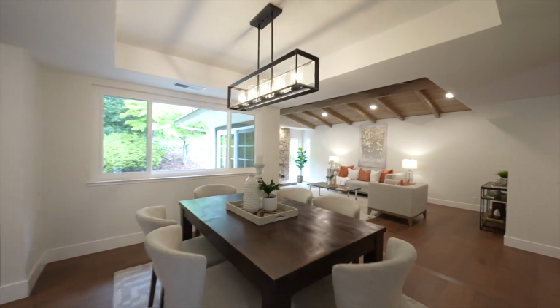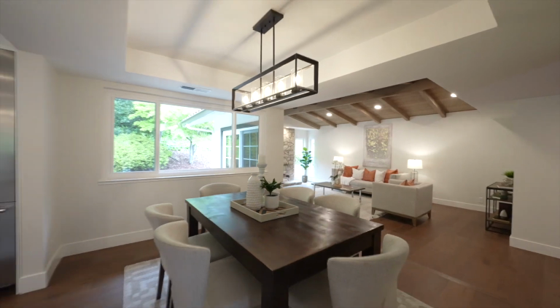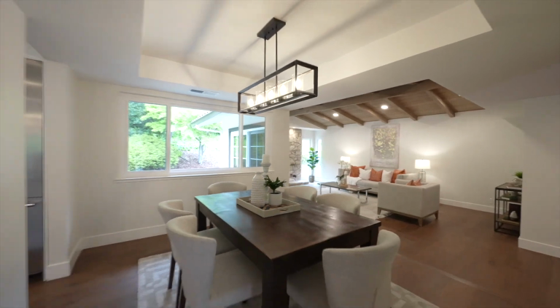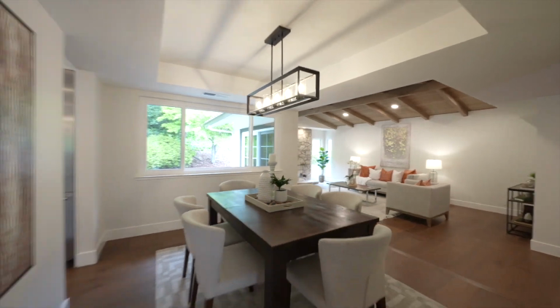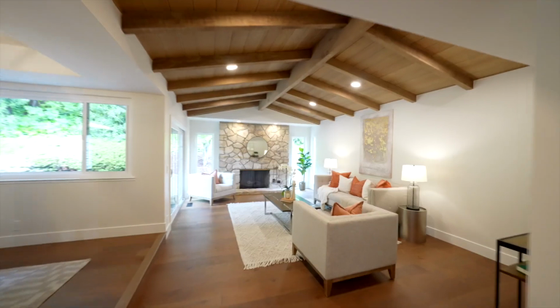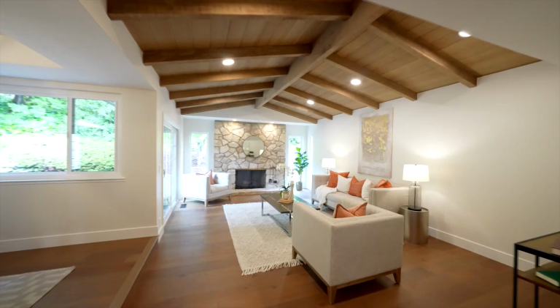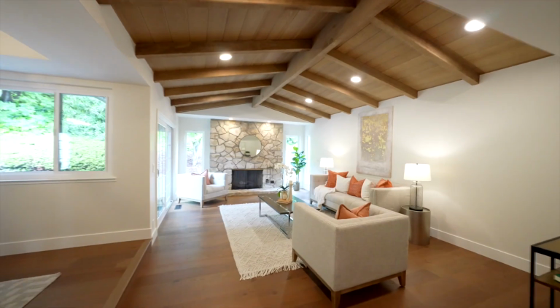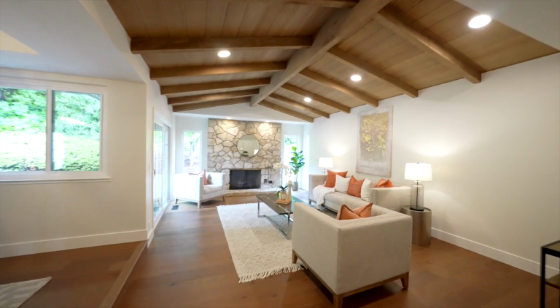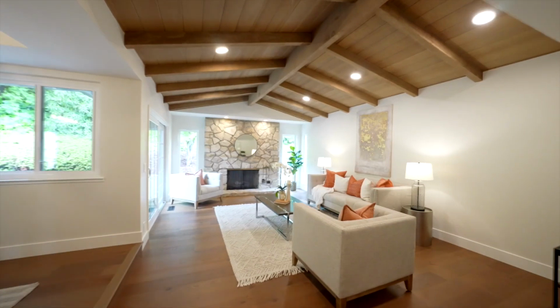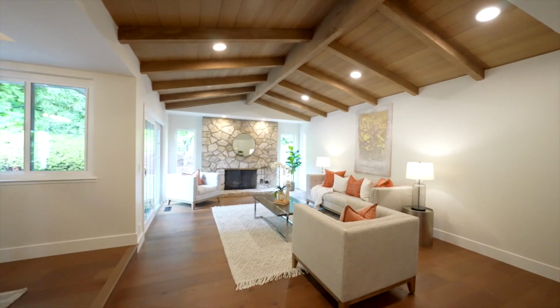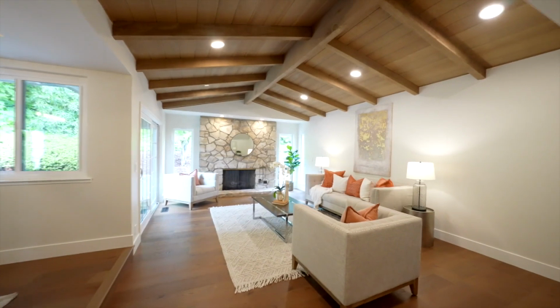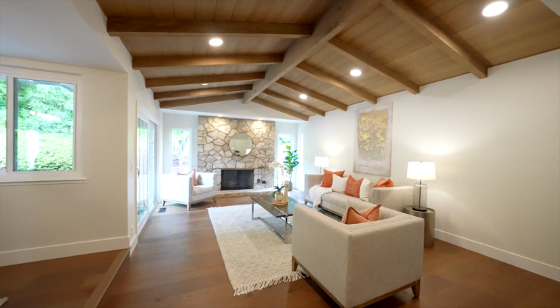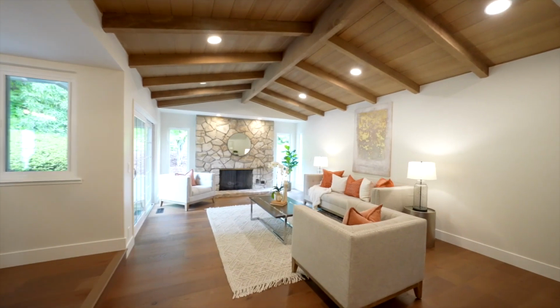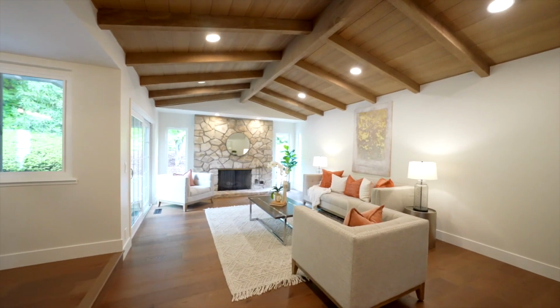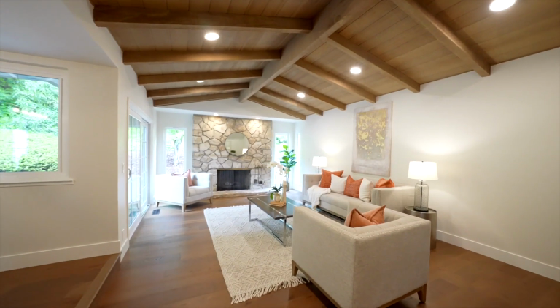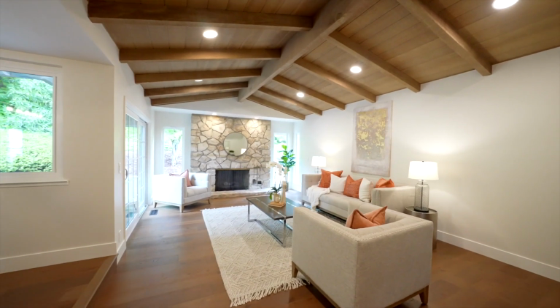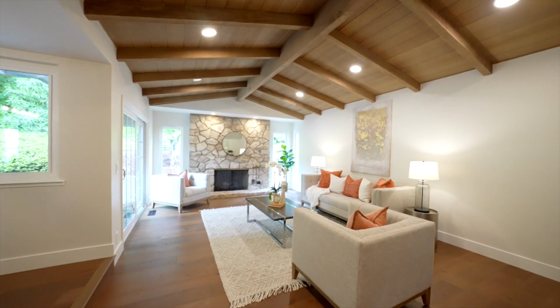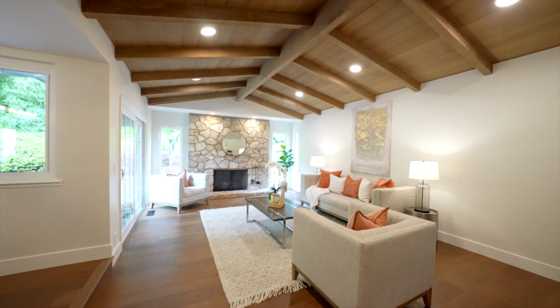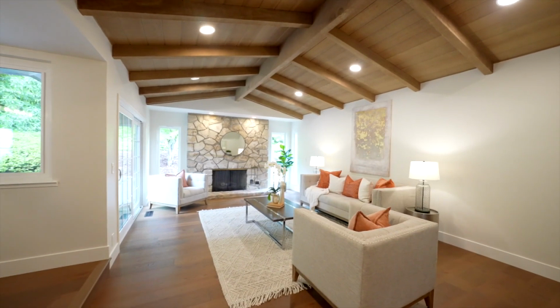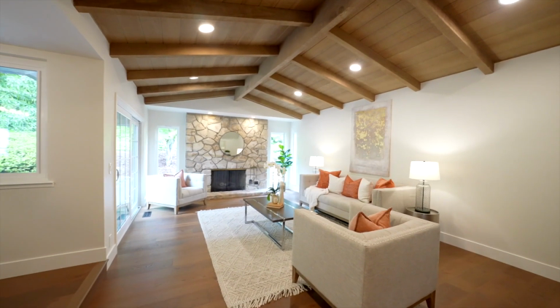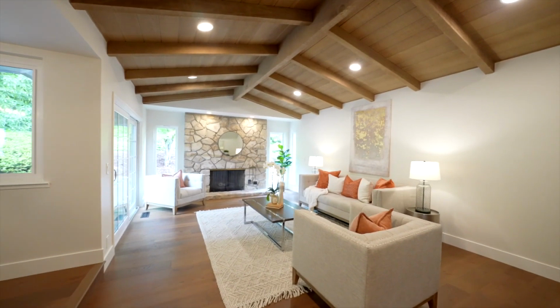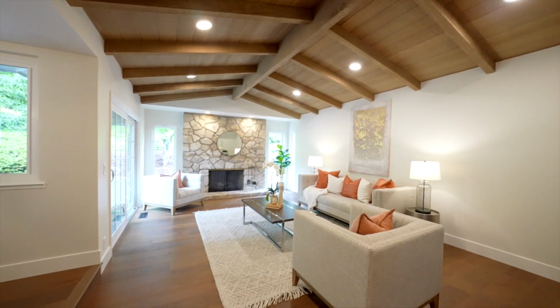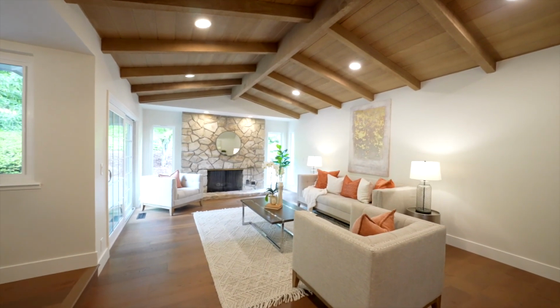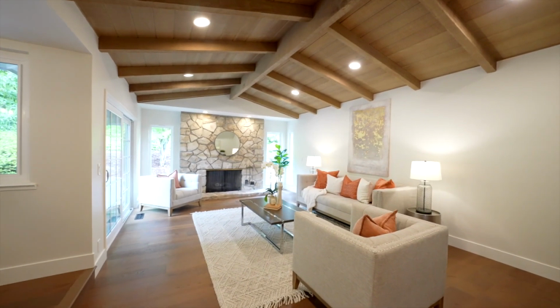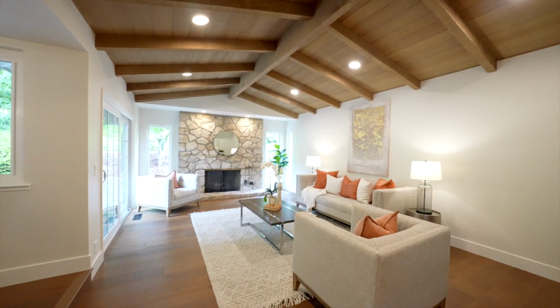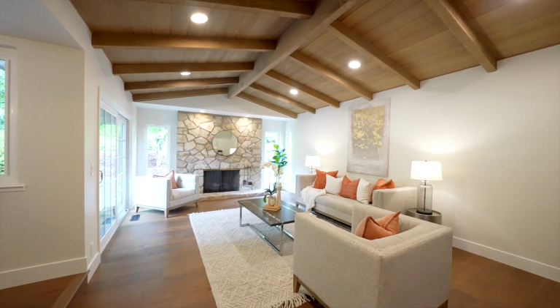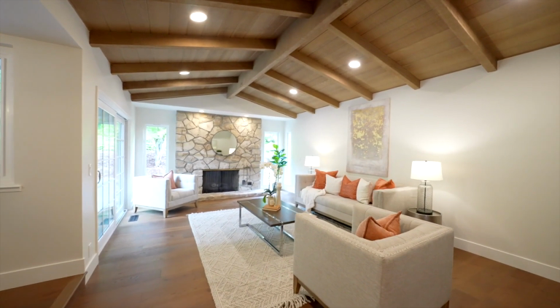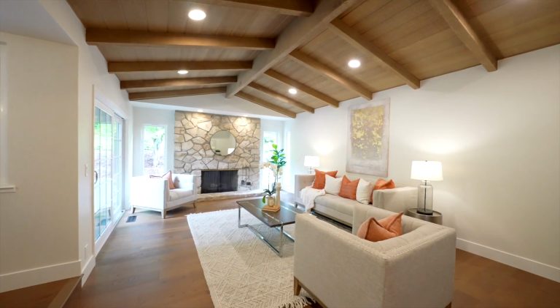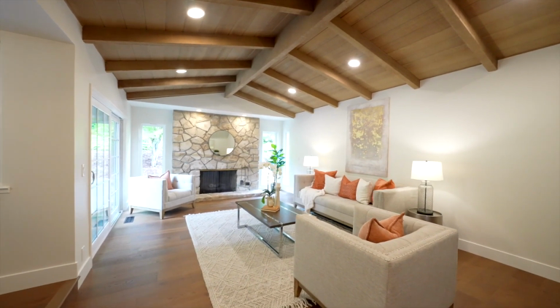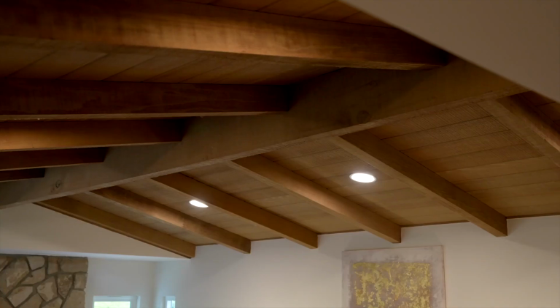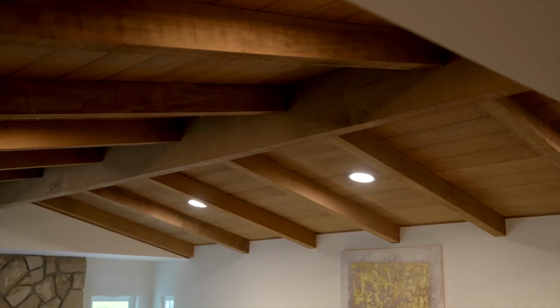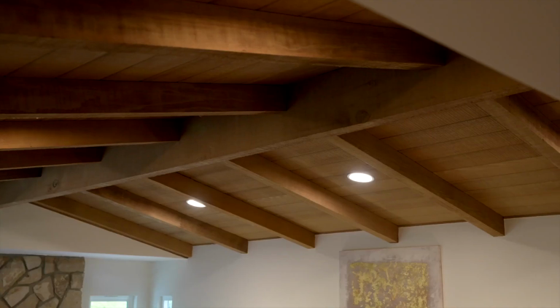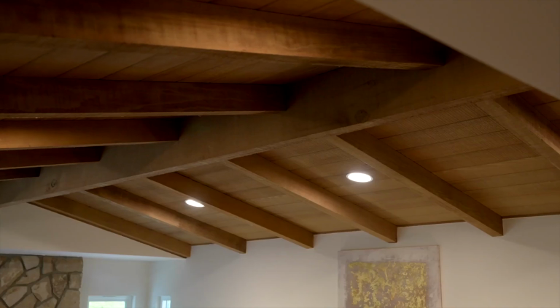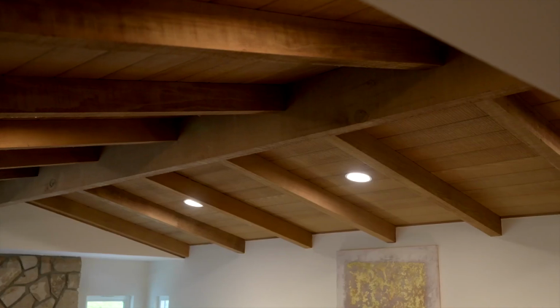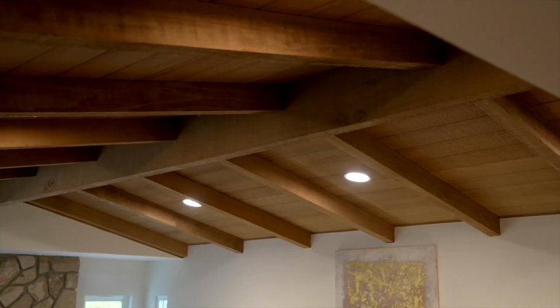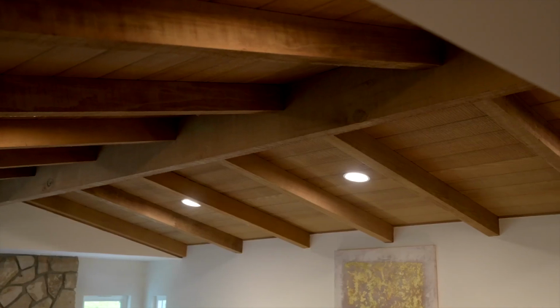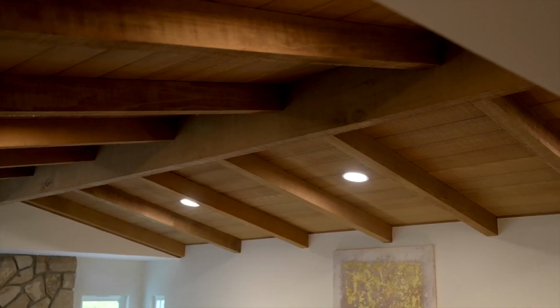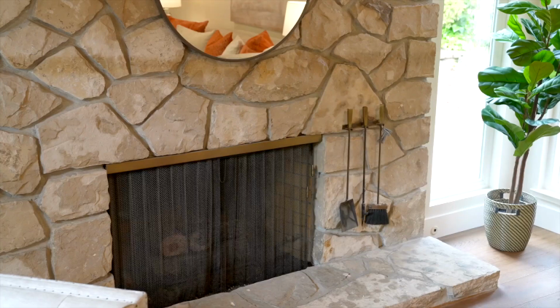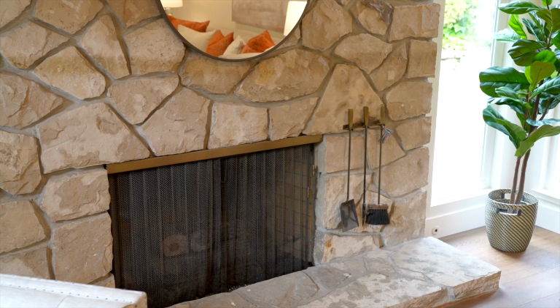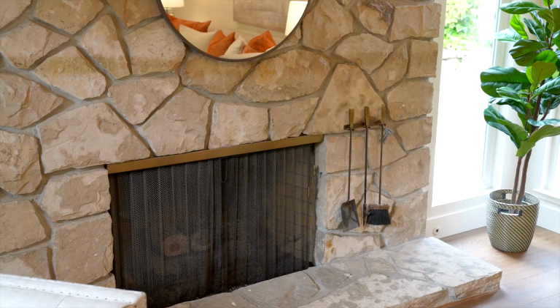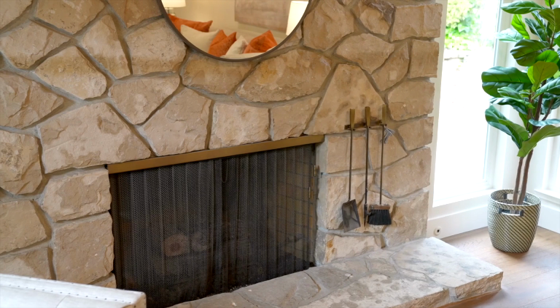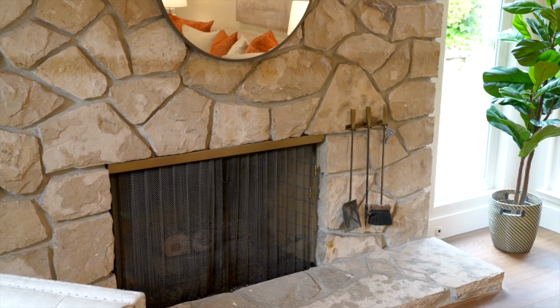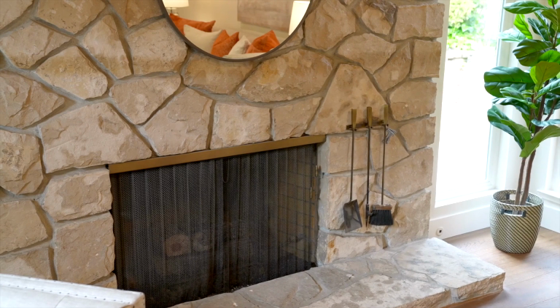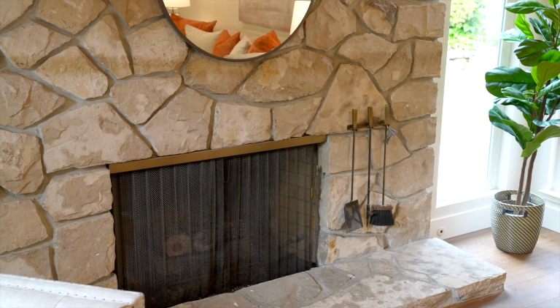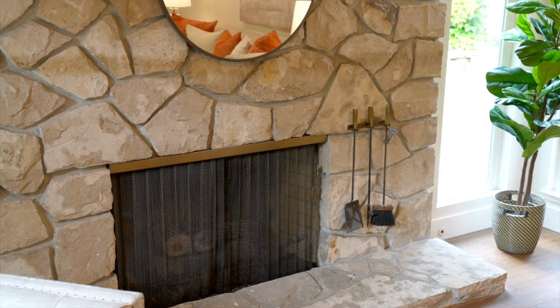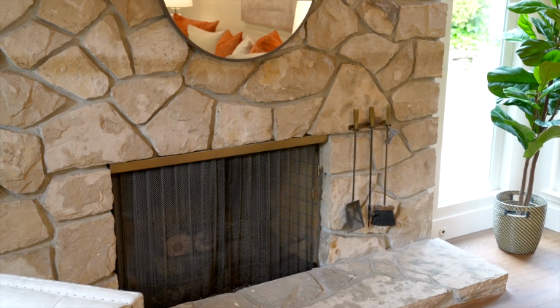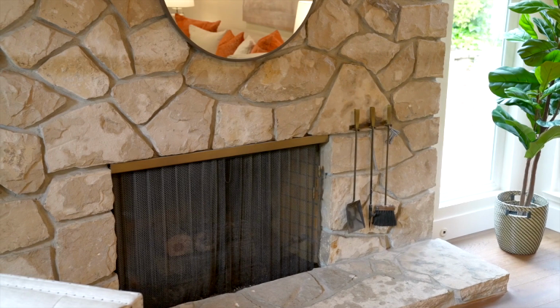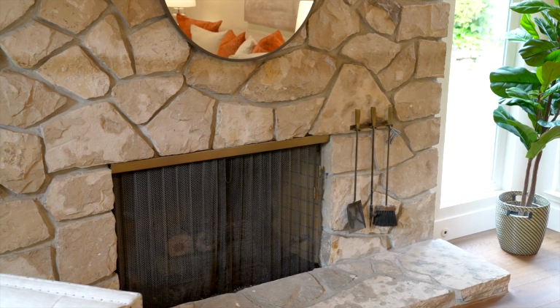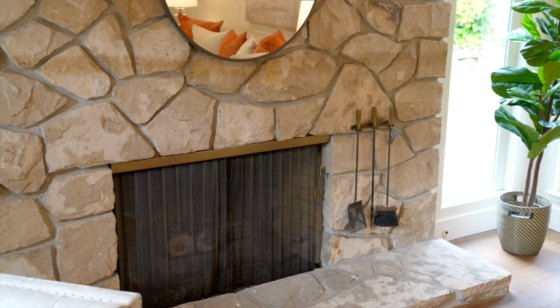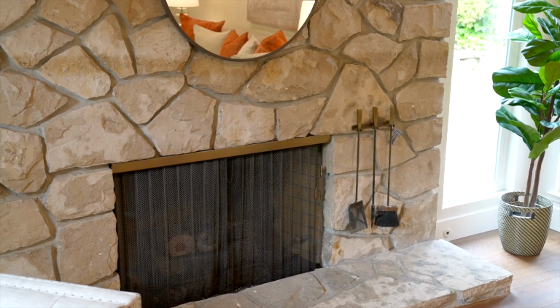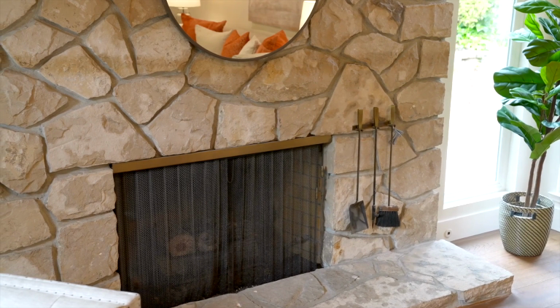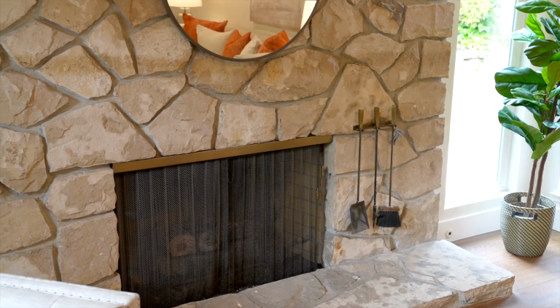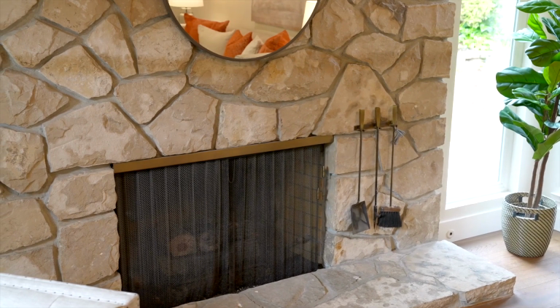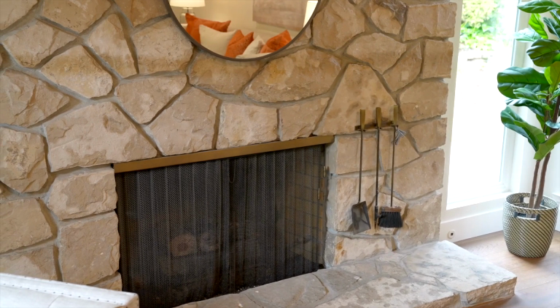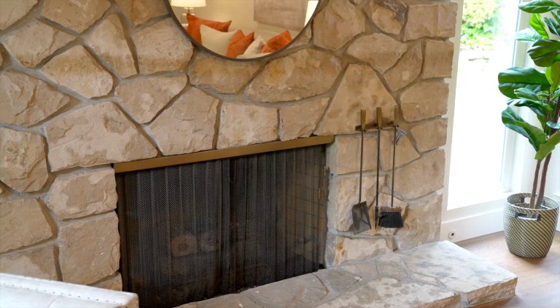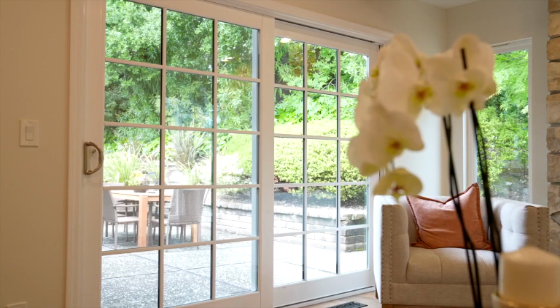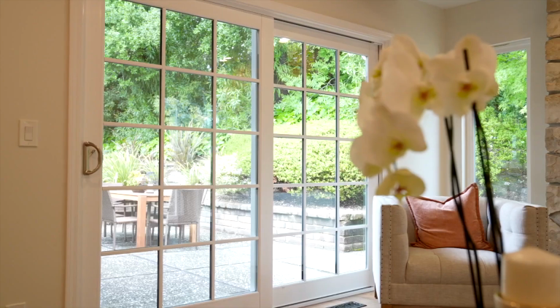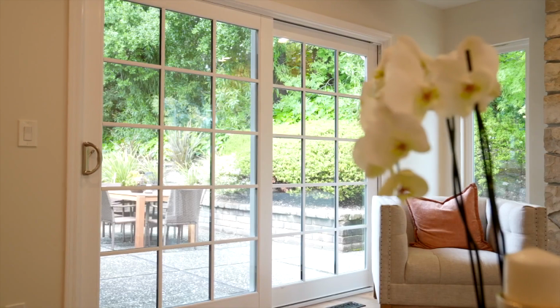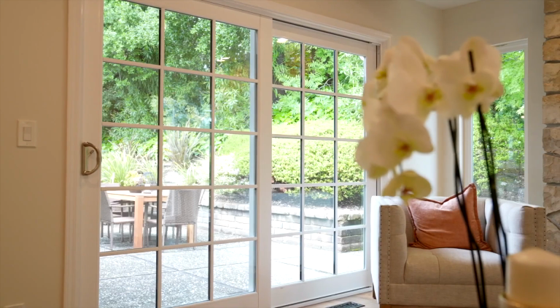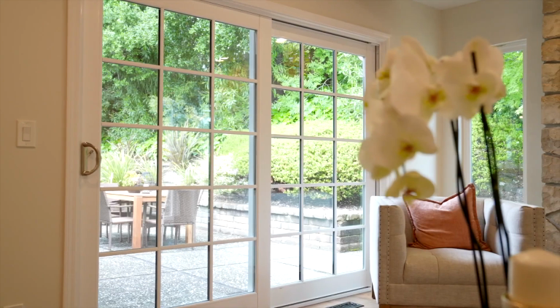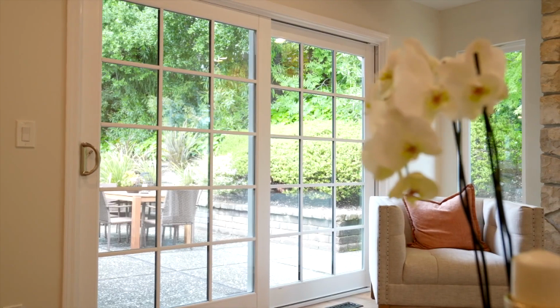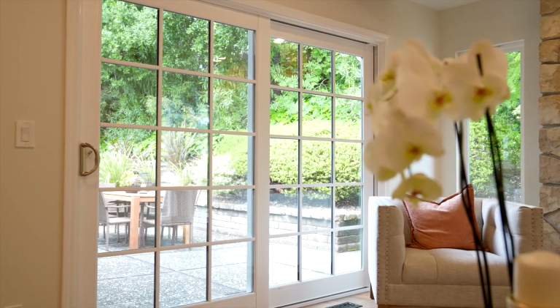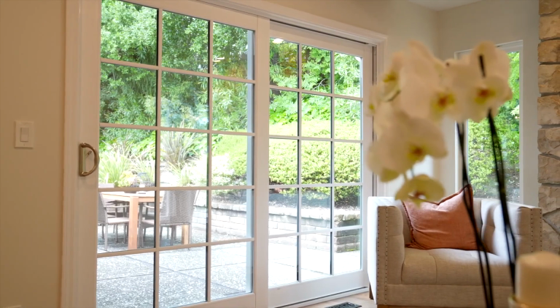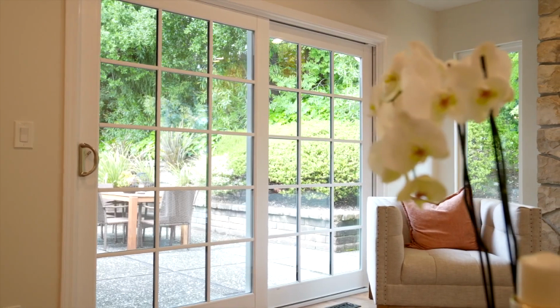The formal living room space features vaulted exposed beam ceilings with recessed lights, a gas fireplace with stone surround, and a slider to the backyard patio.